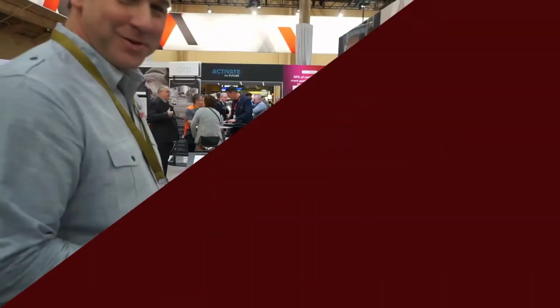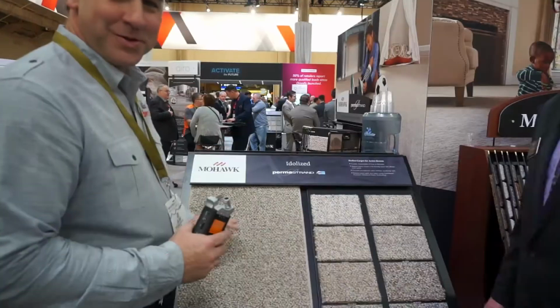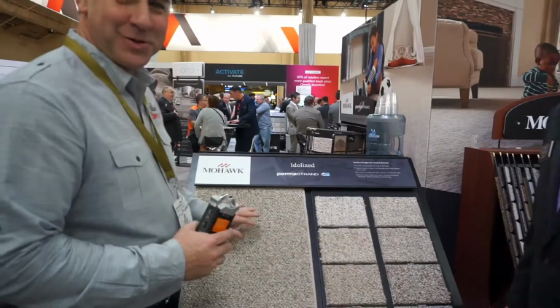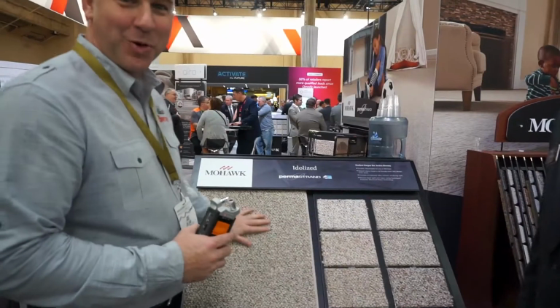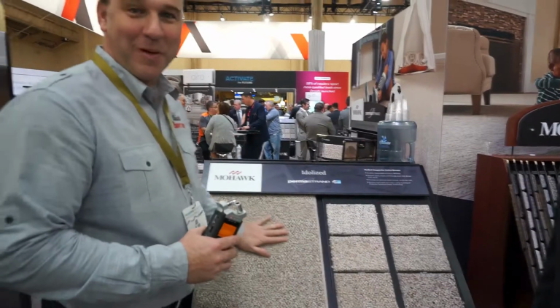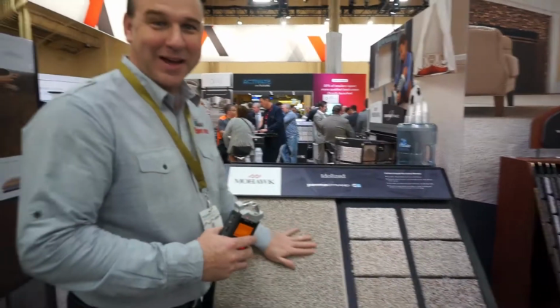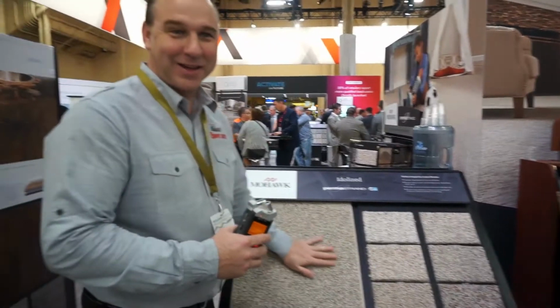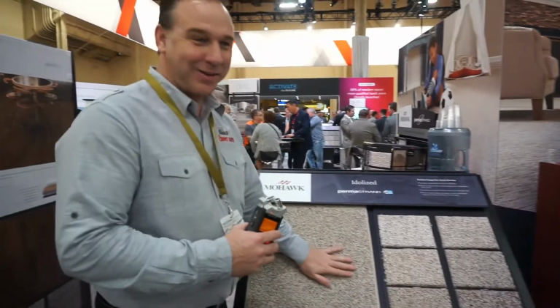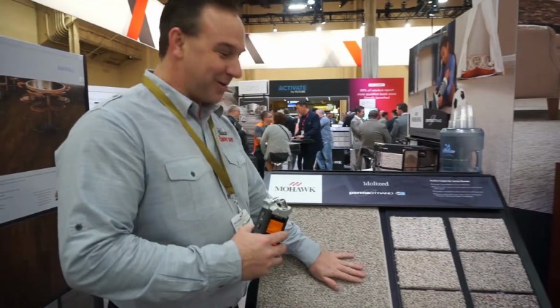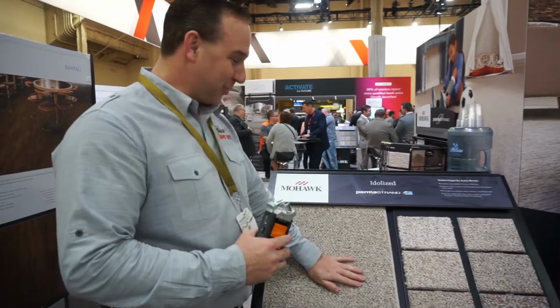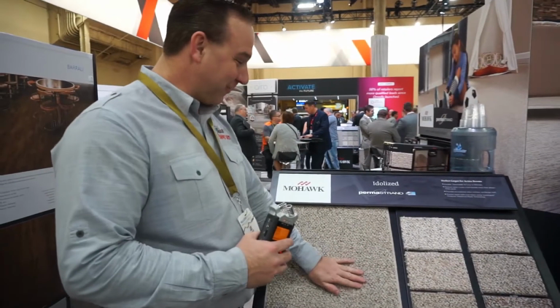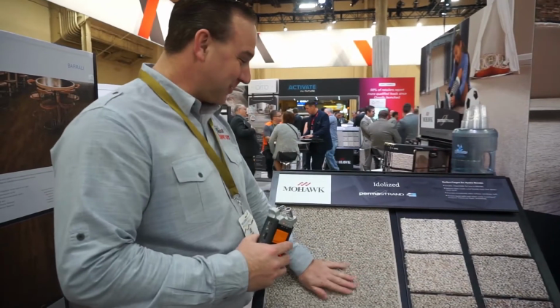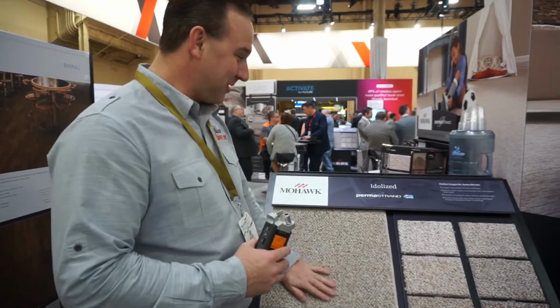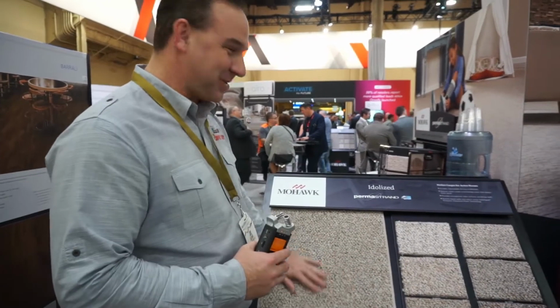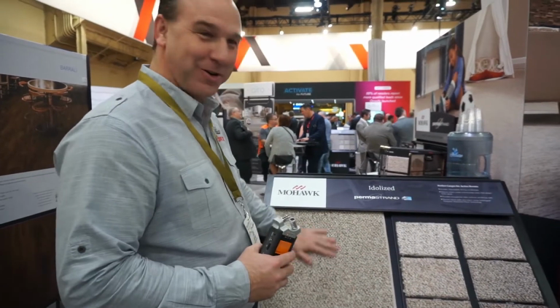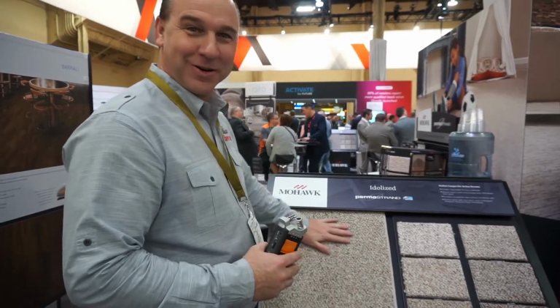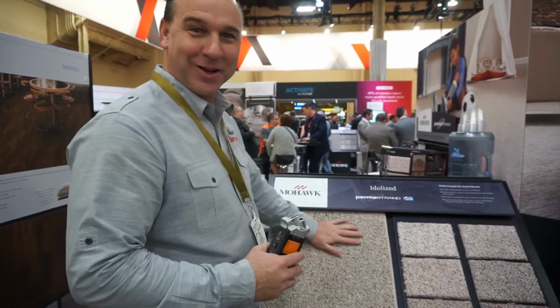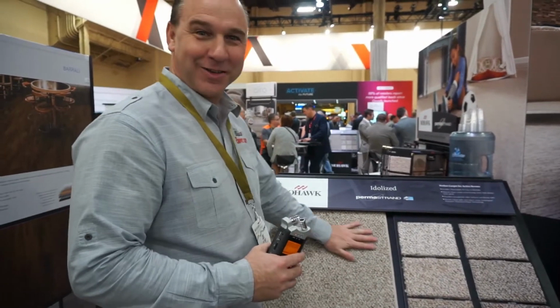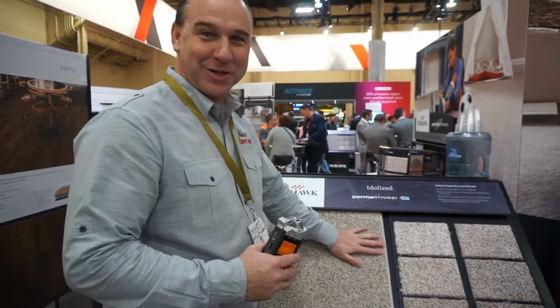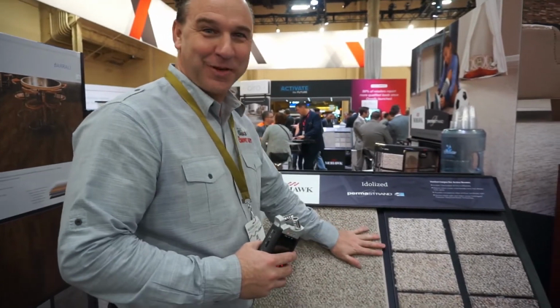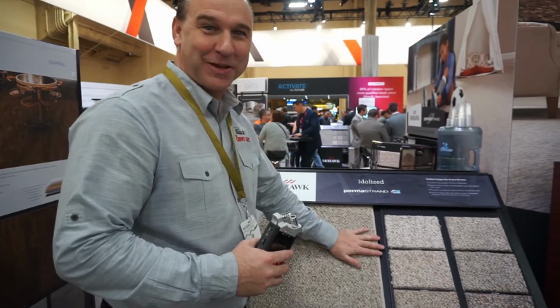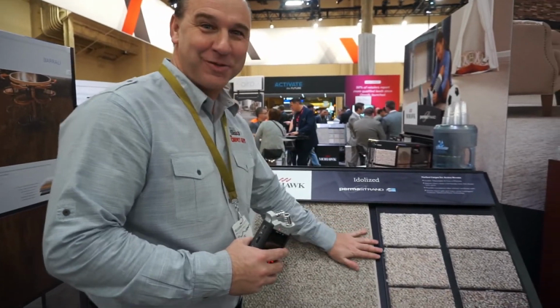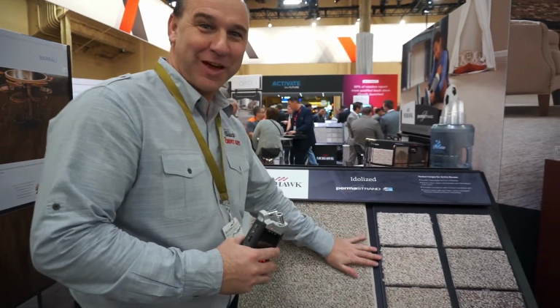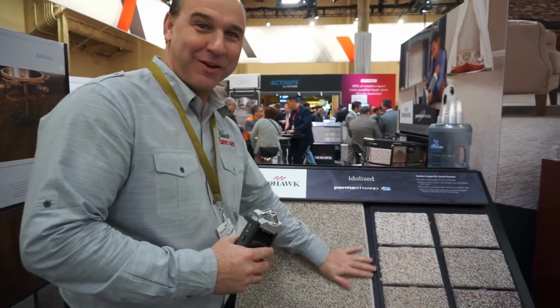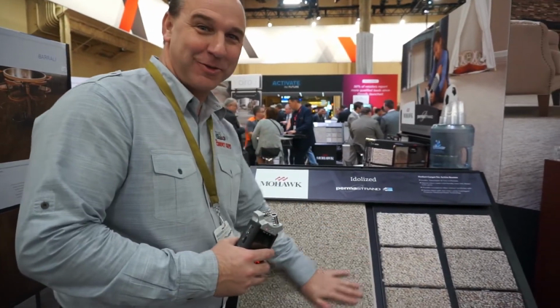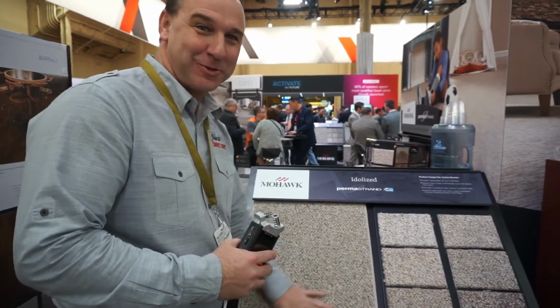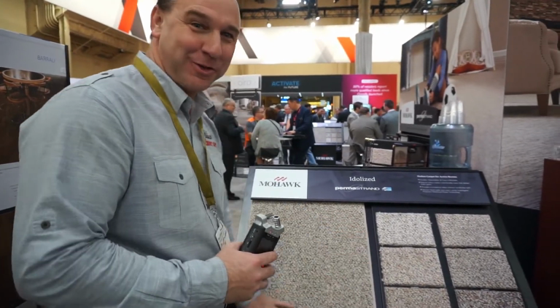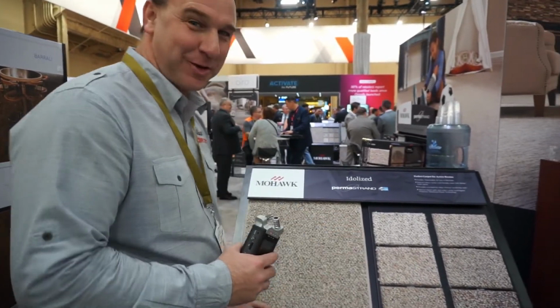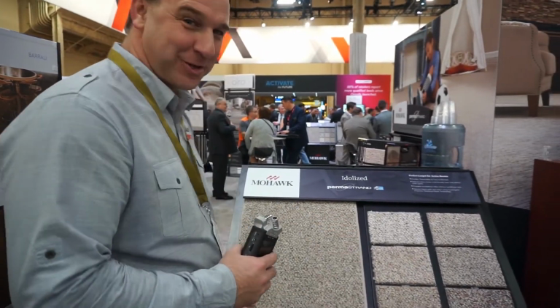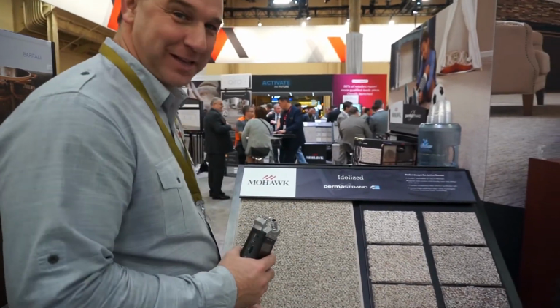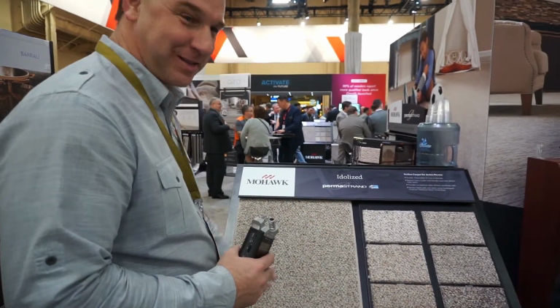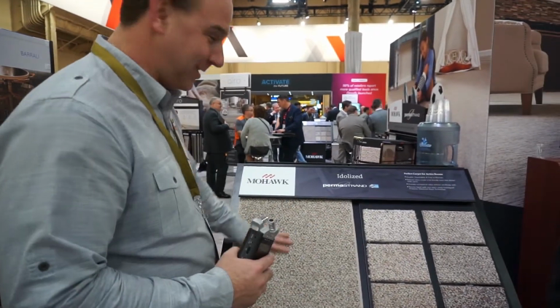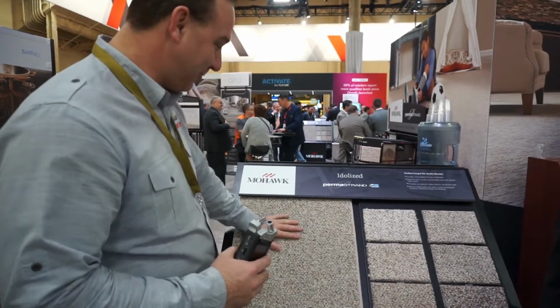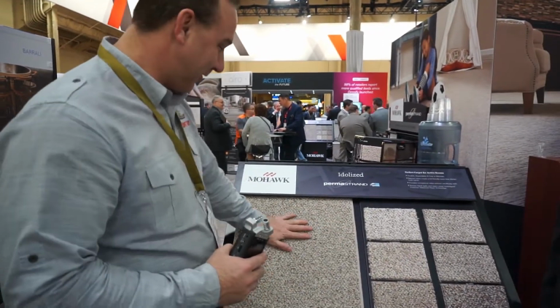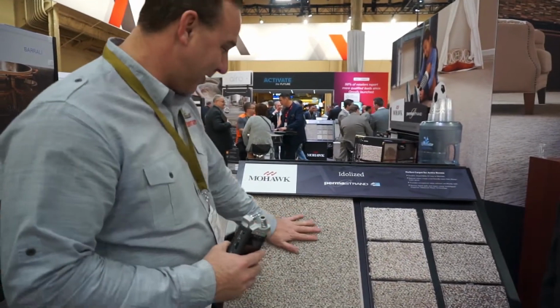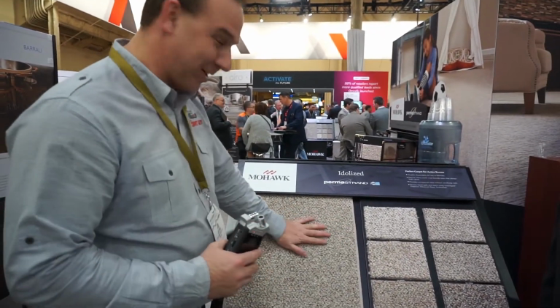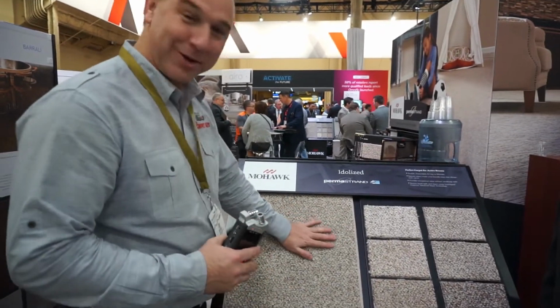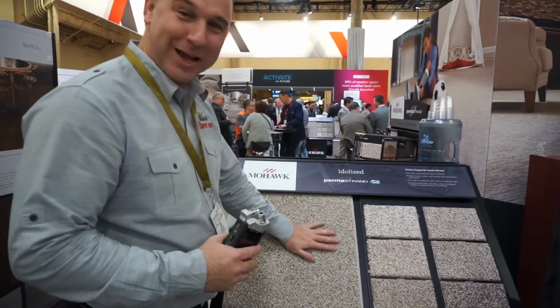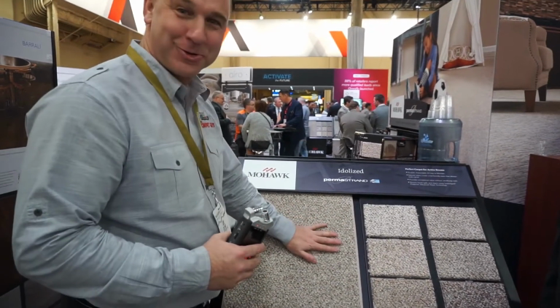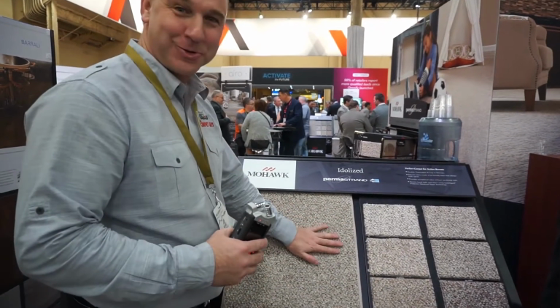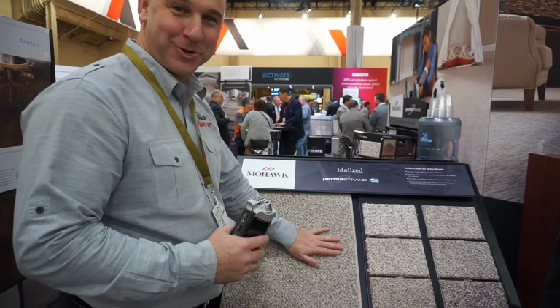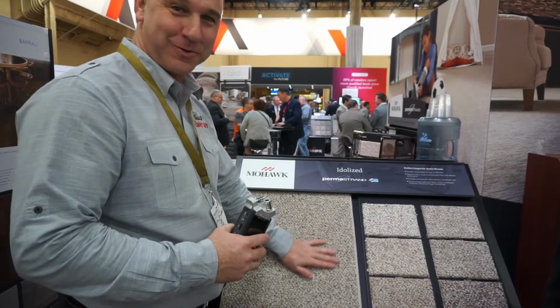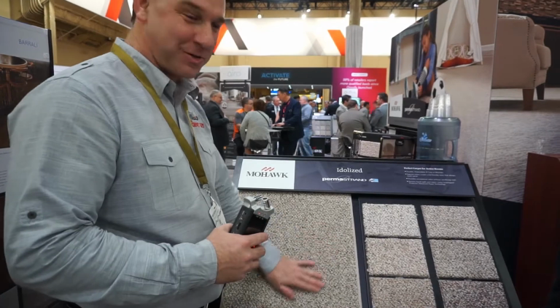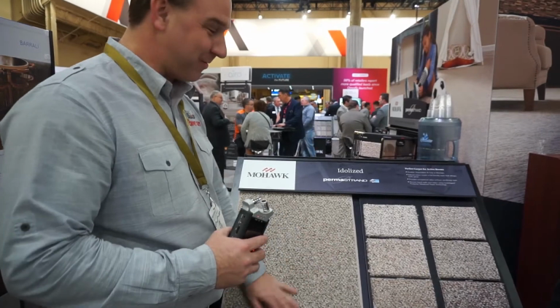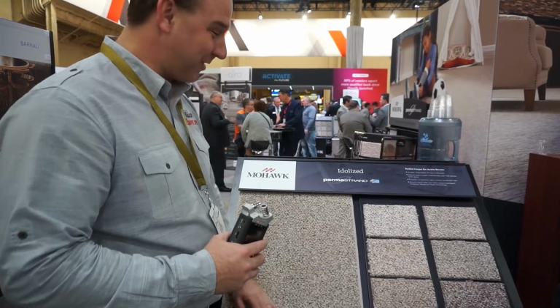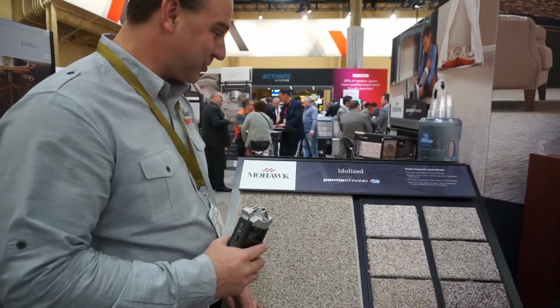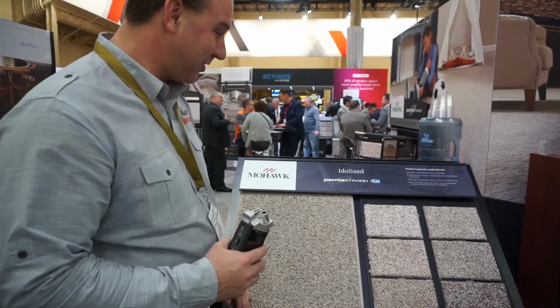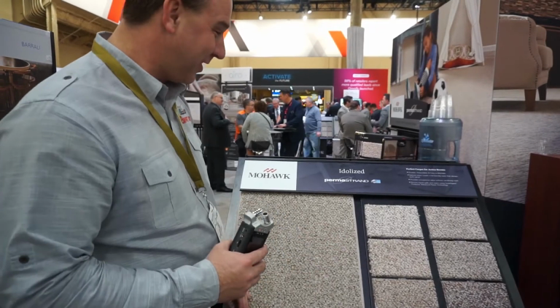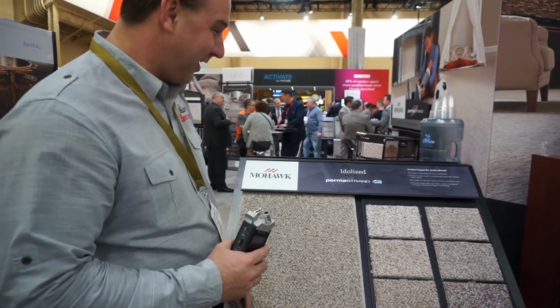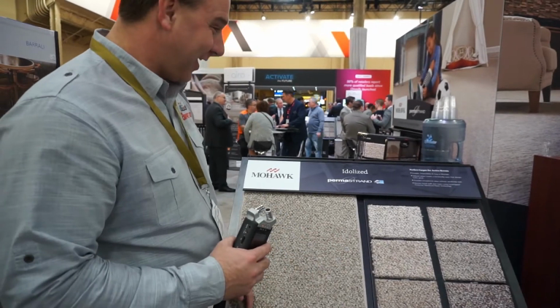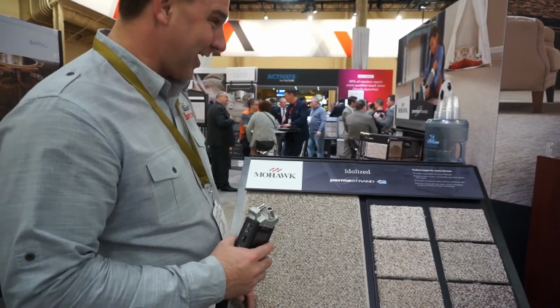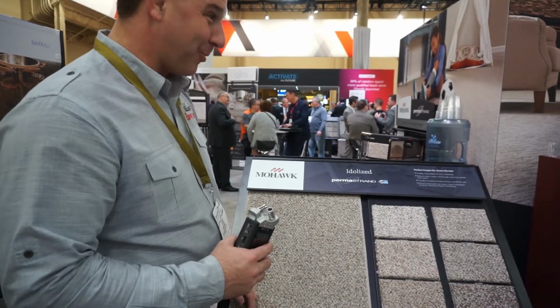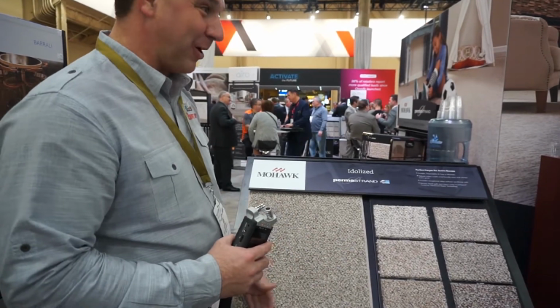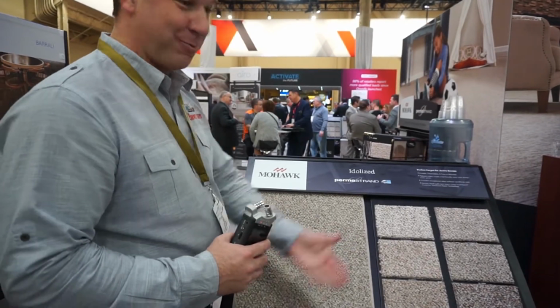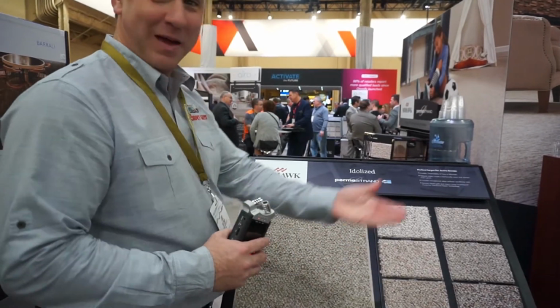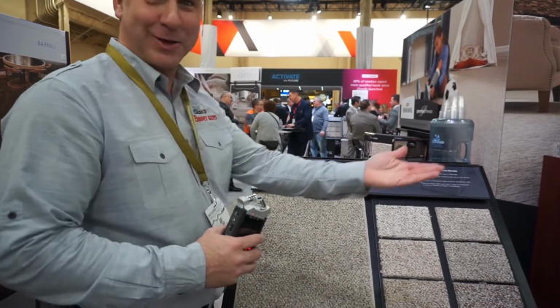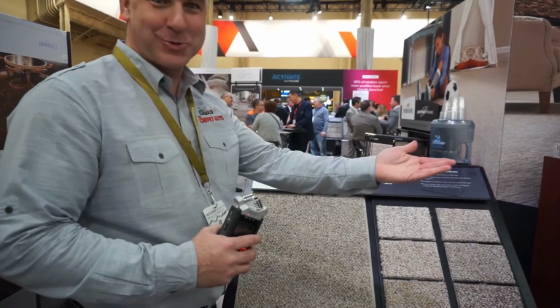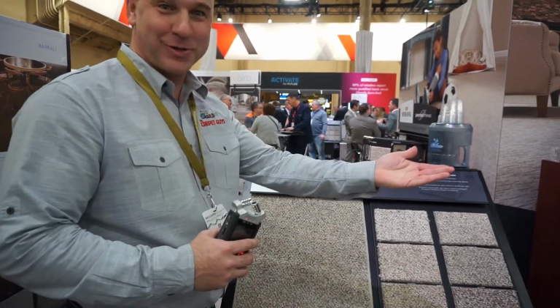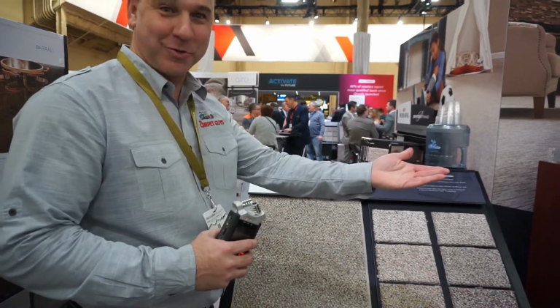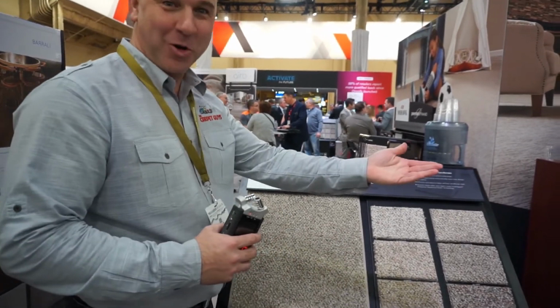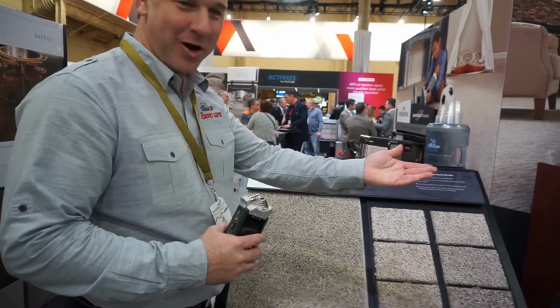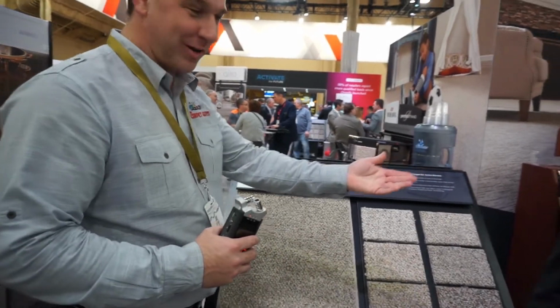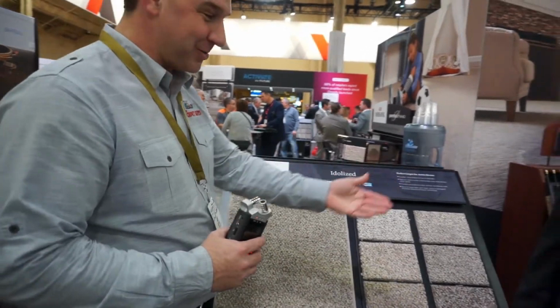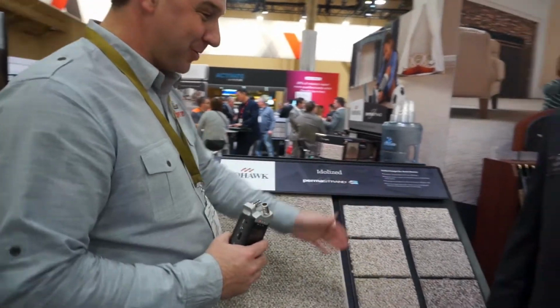We're back at Surfaces here in Las Vegas, Nevada for the 2018 International Surfaces Convention, and we're here with Pat Eustis from Mohawk Industries.